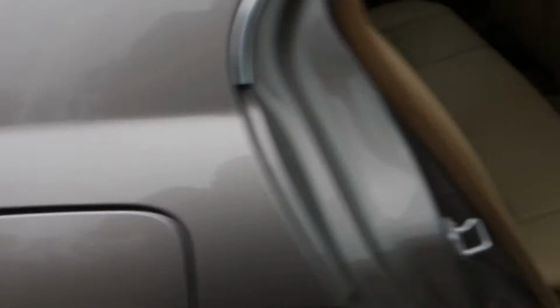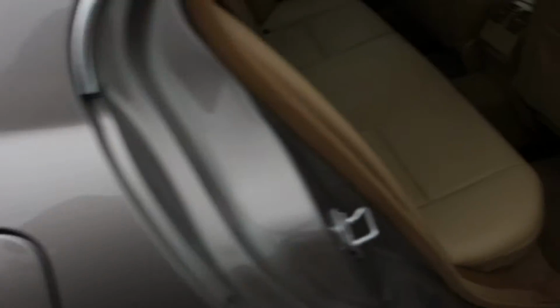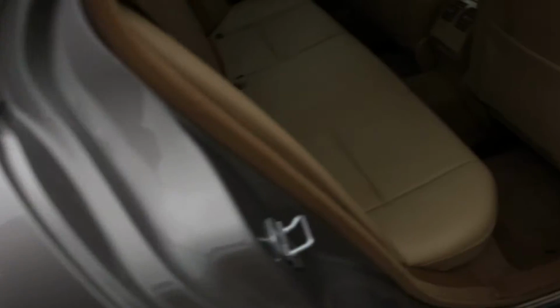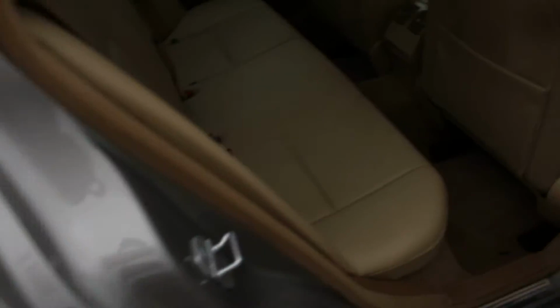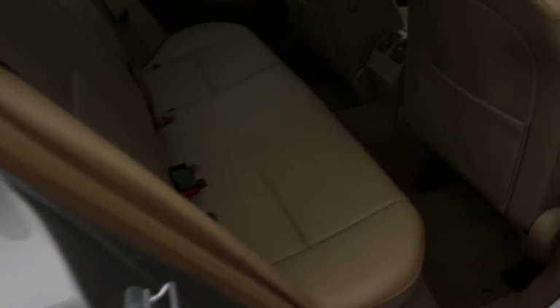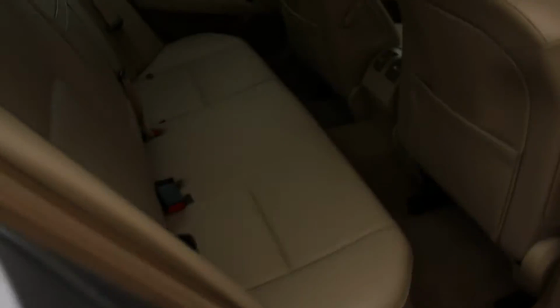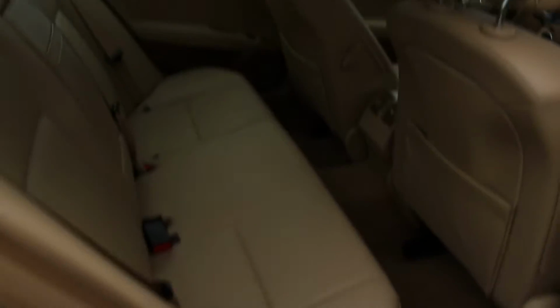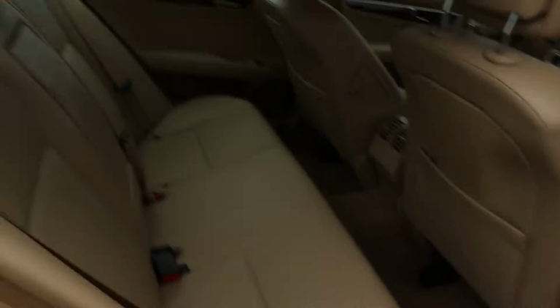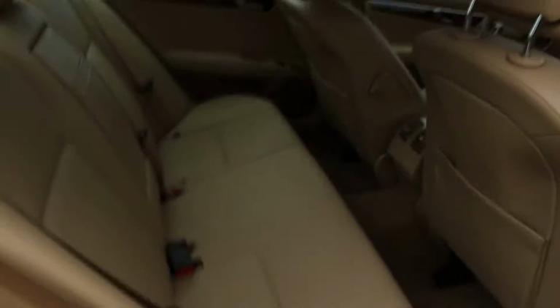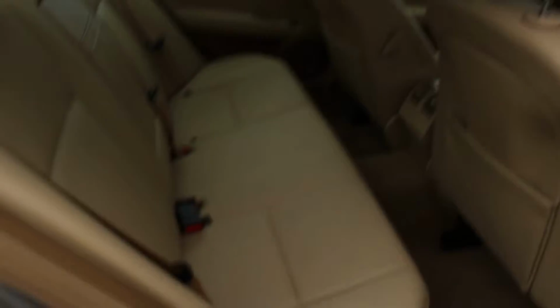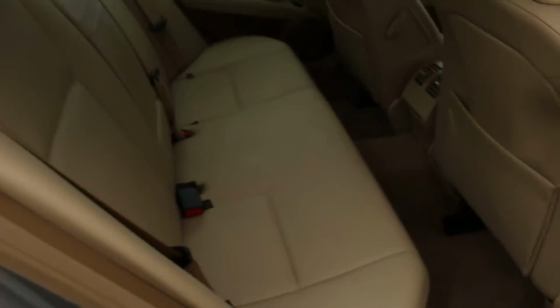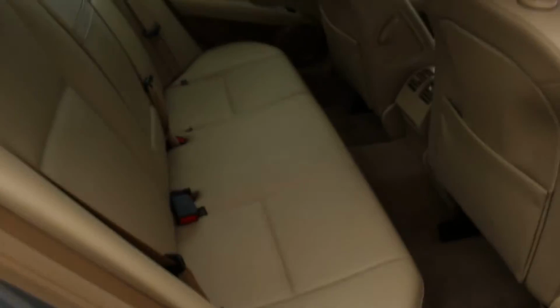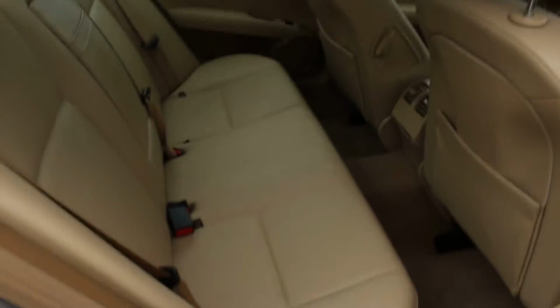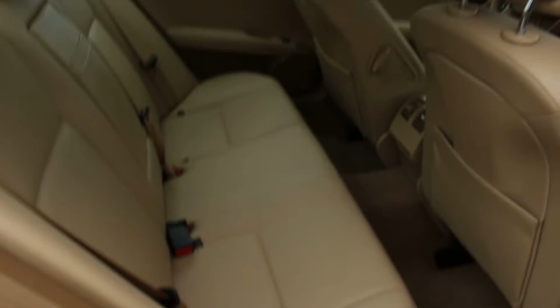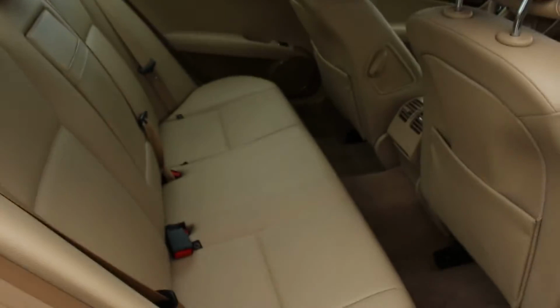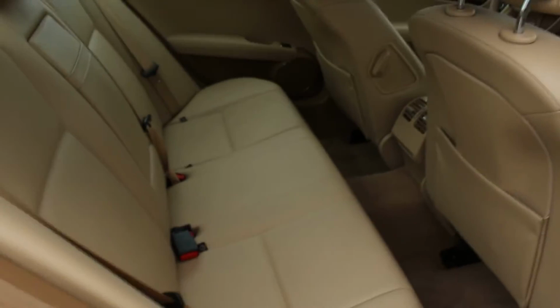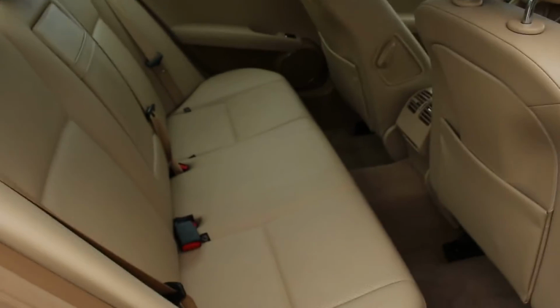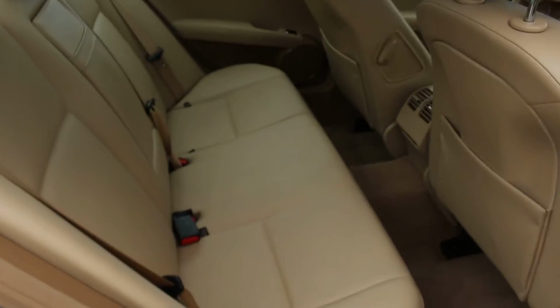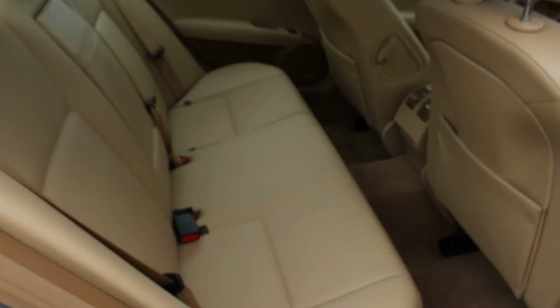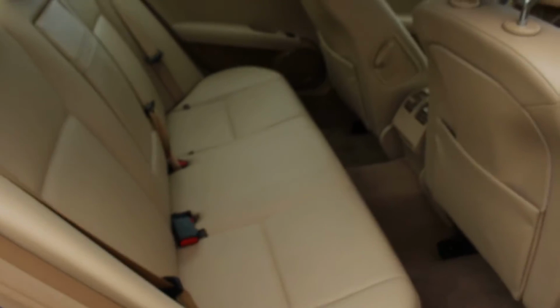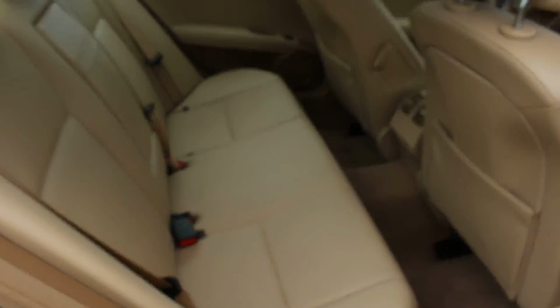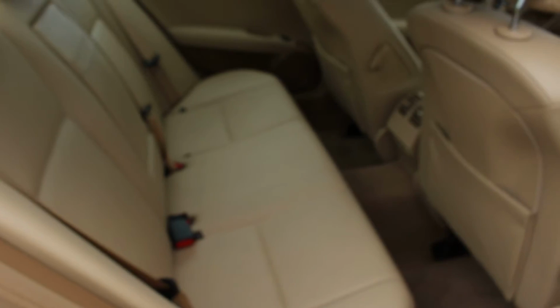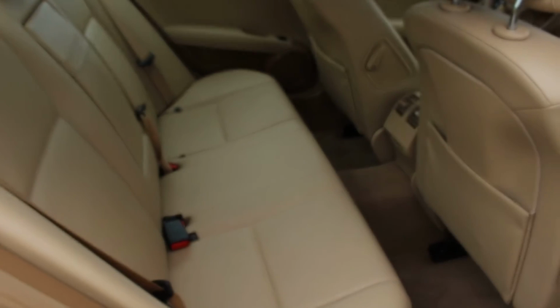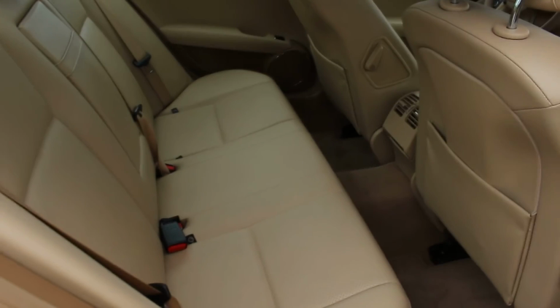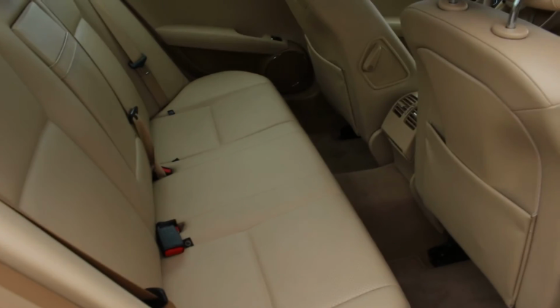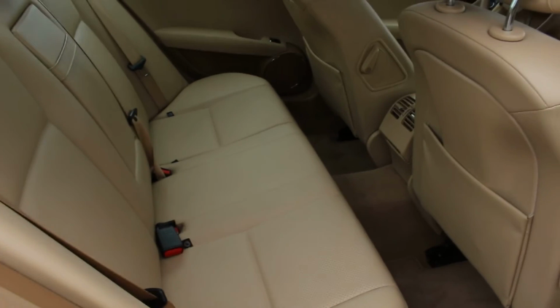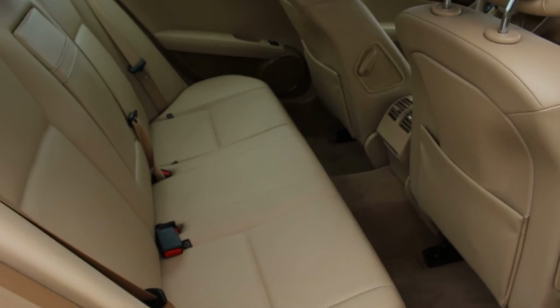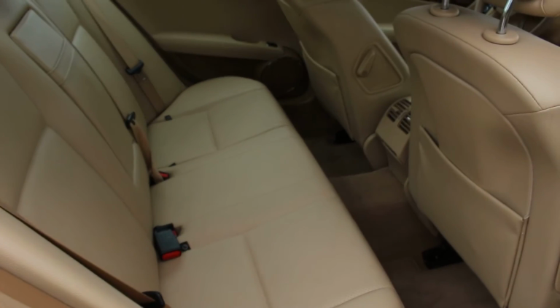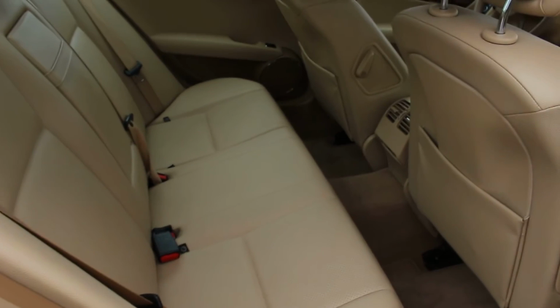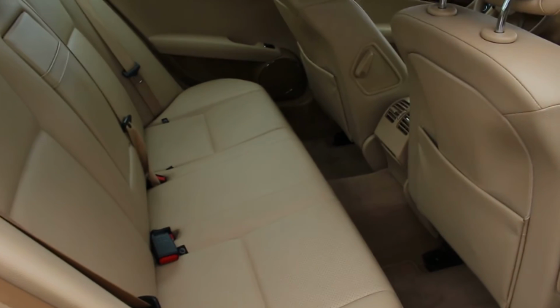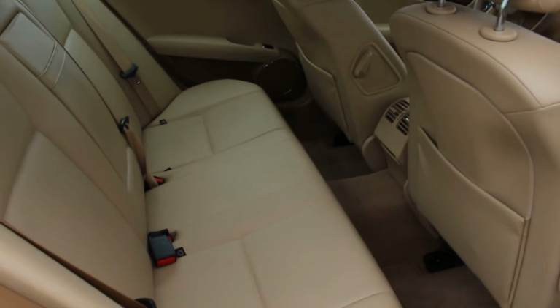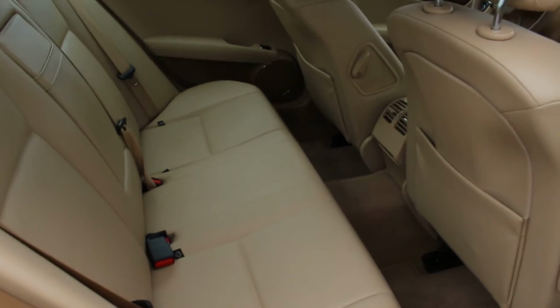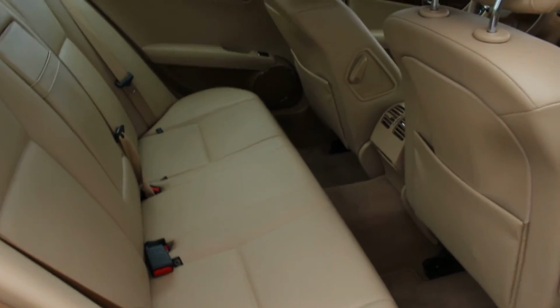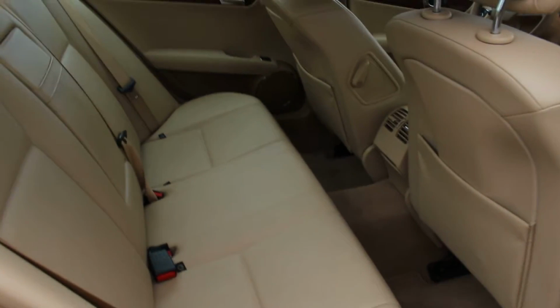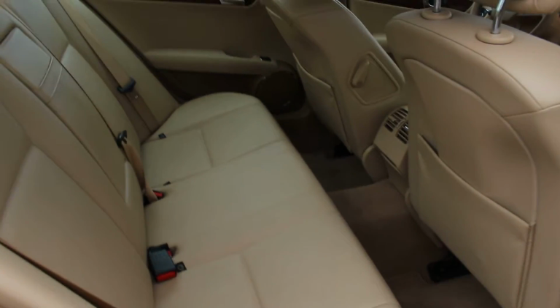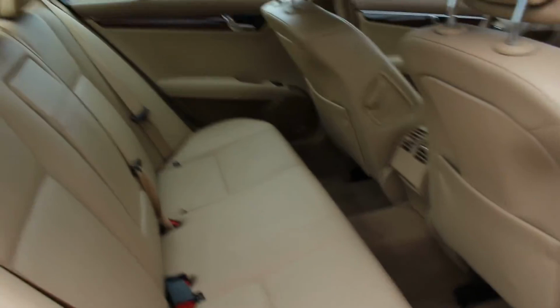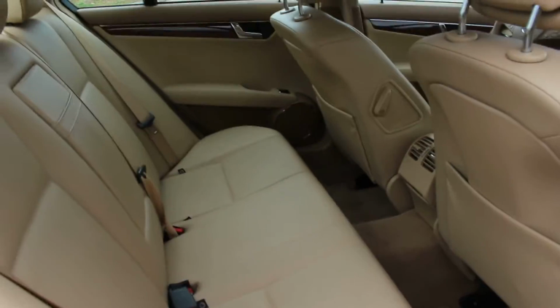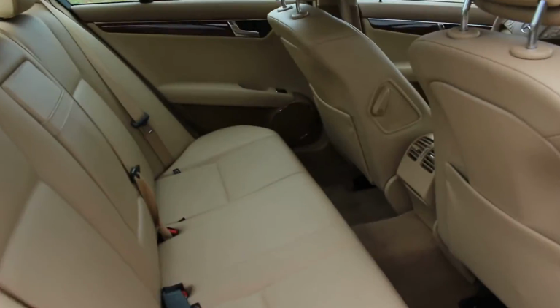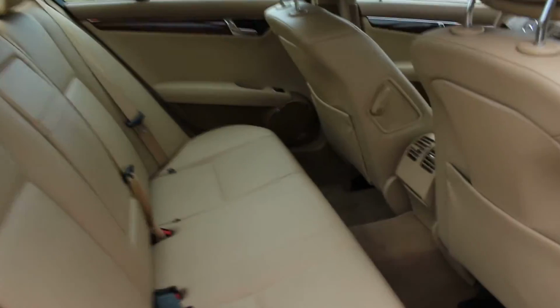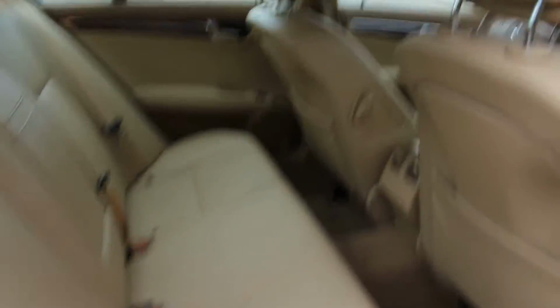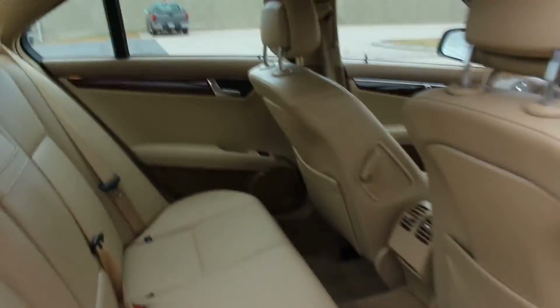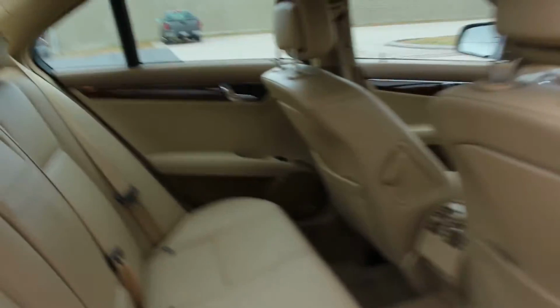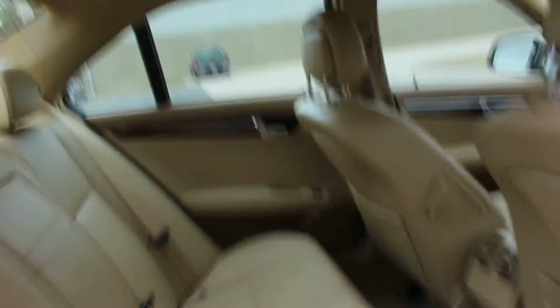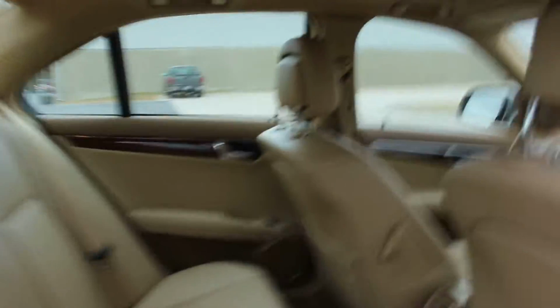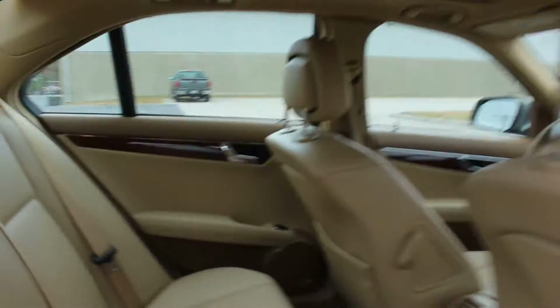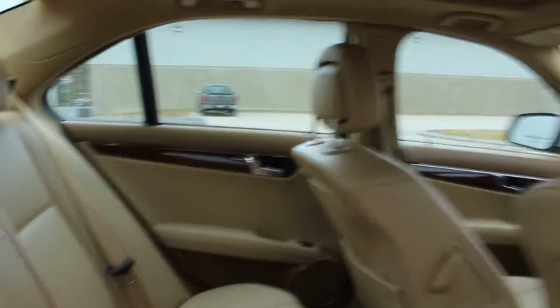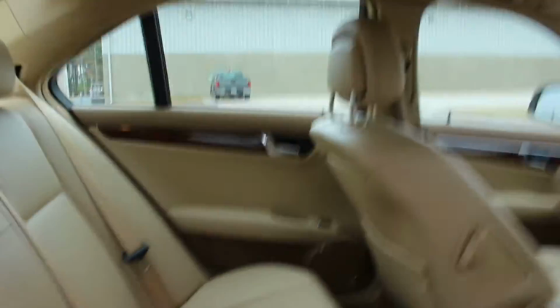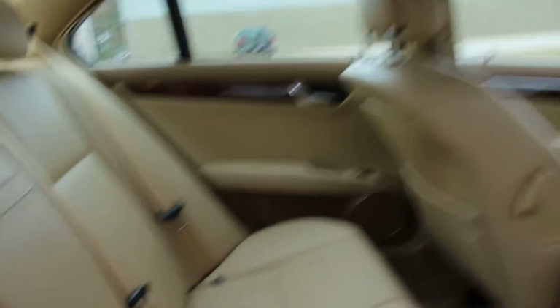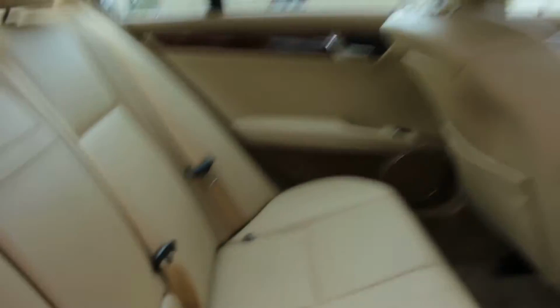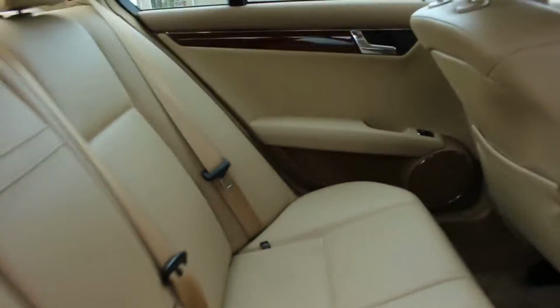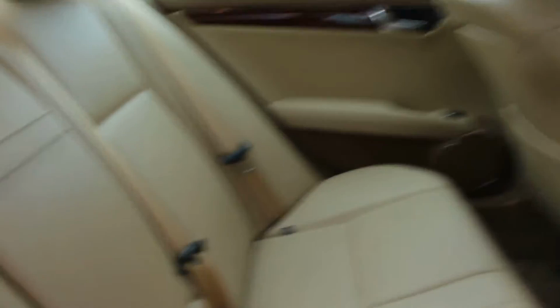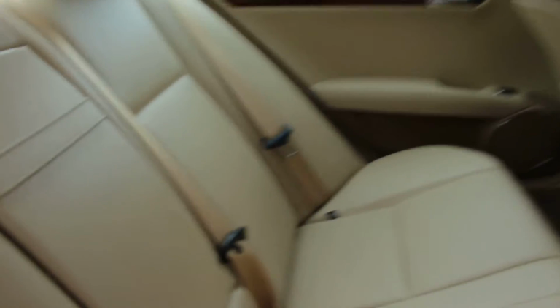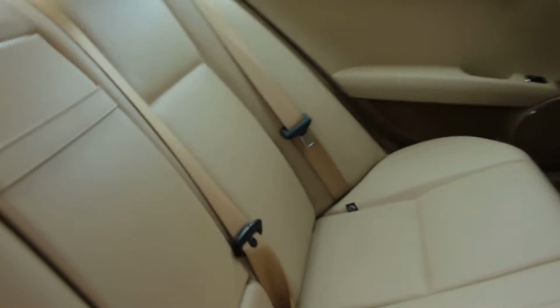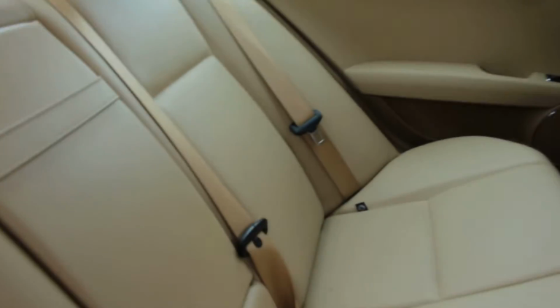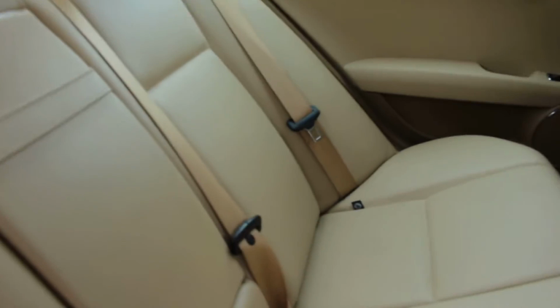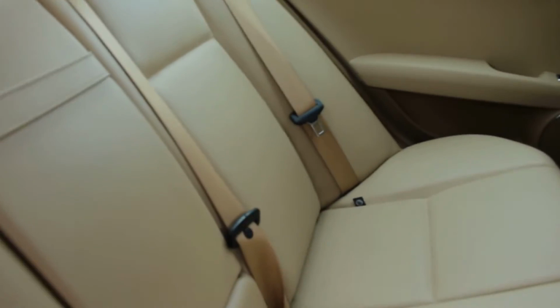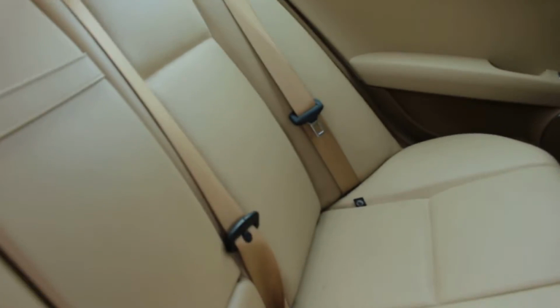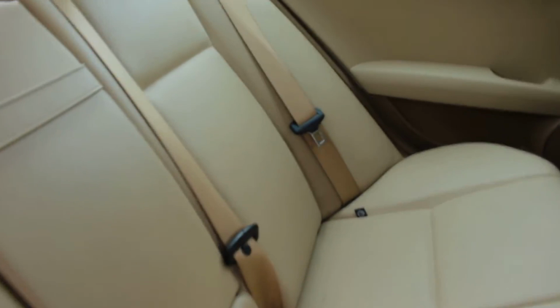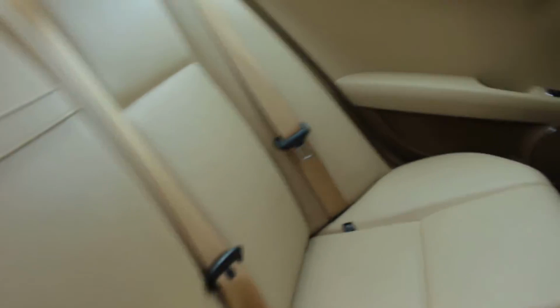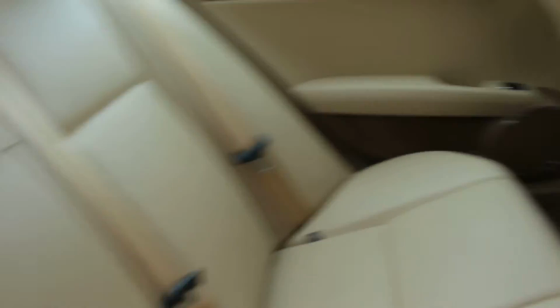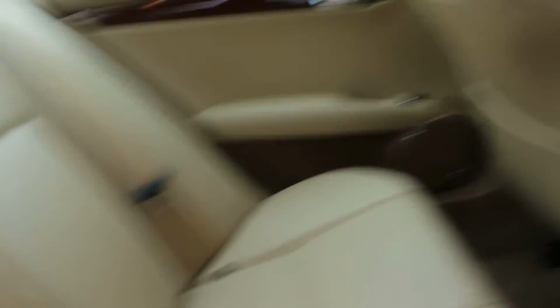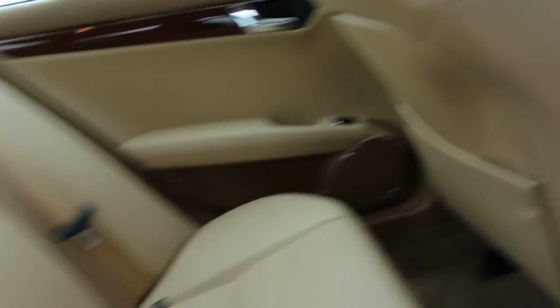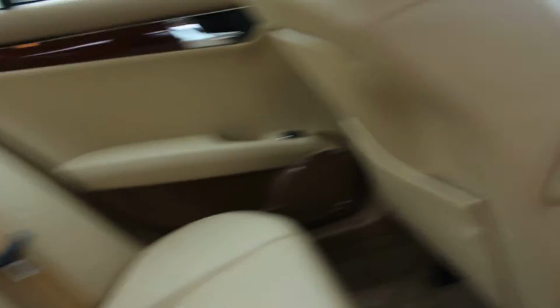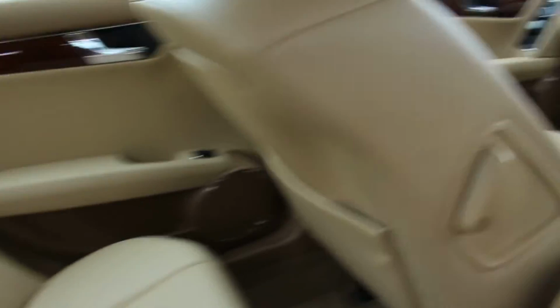You've got the interior just shining. The leather is in exceptional condition.